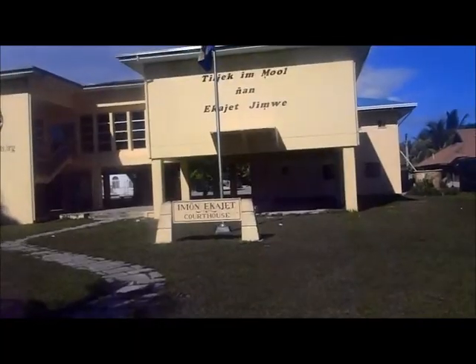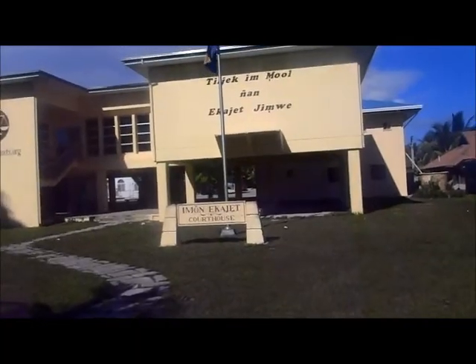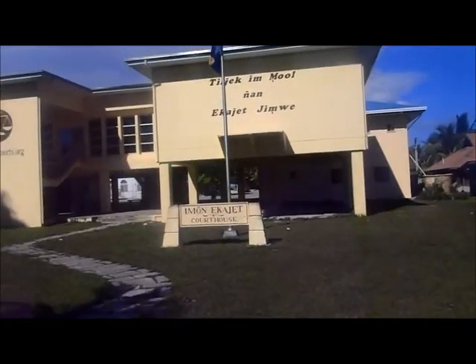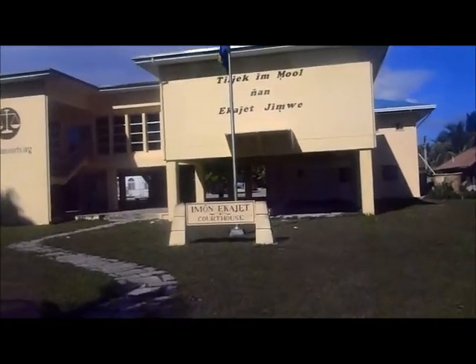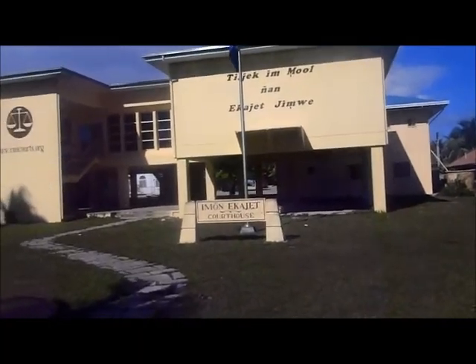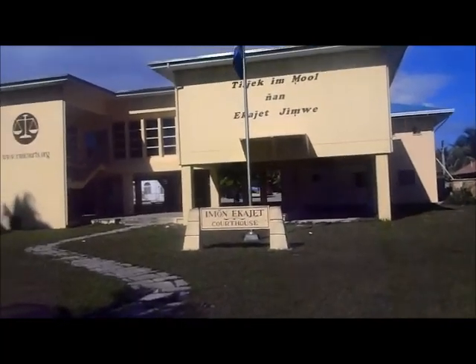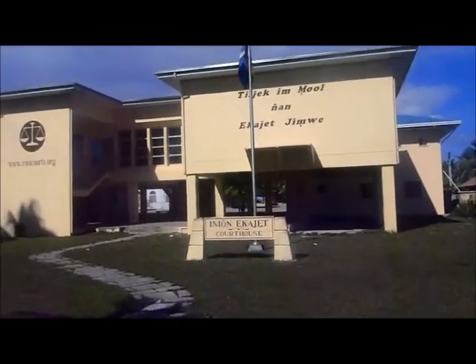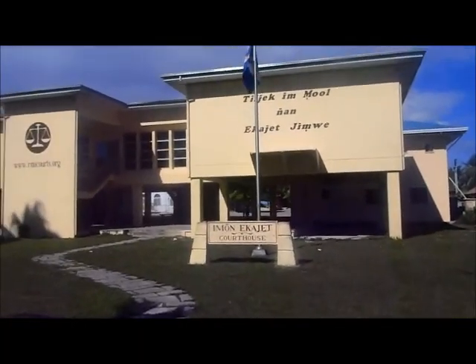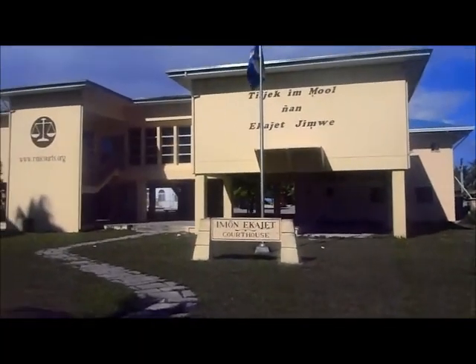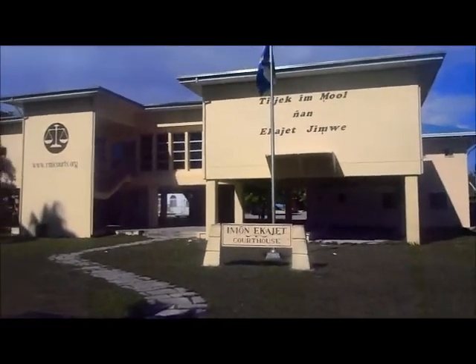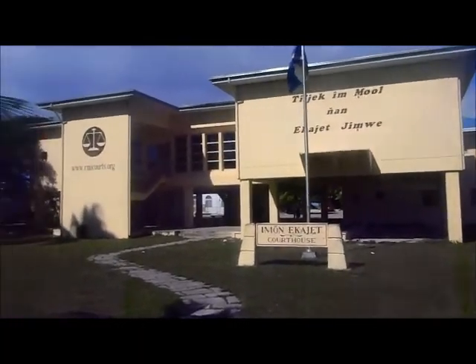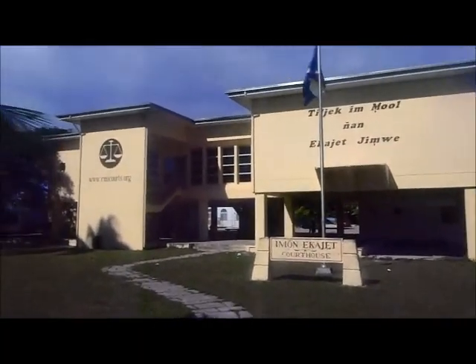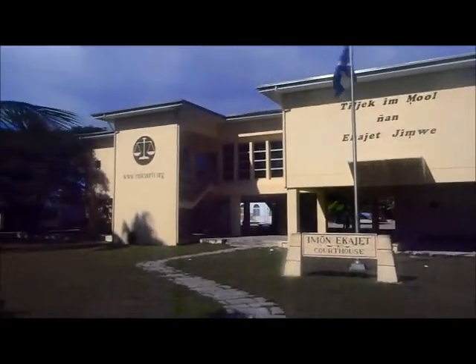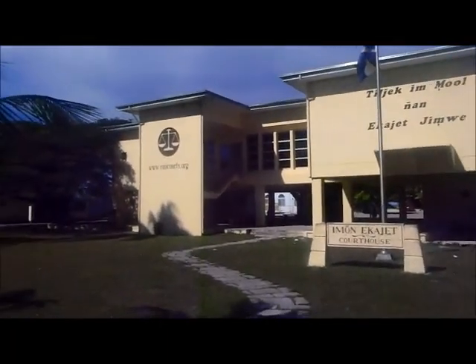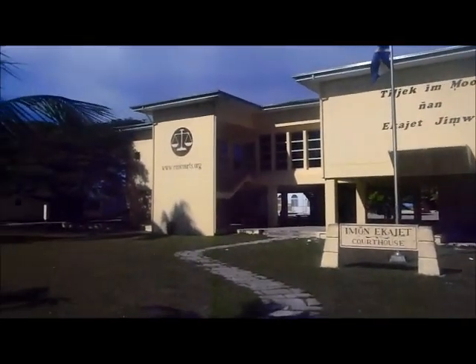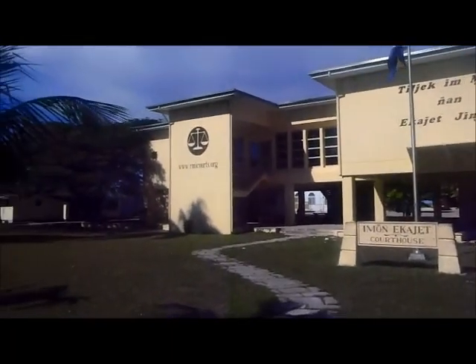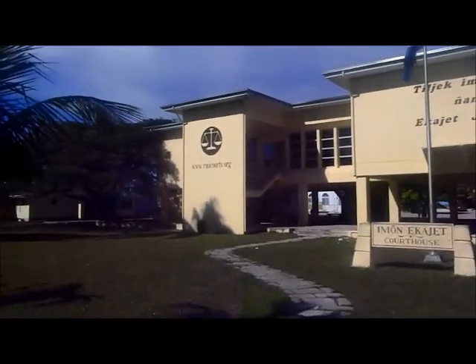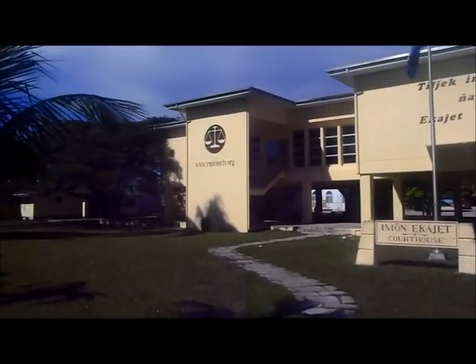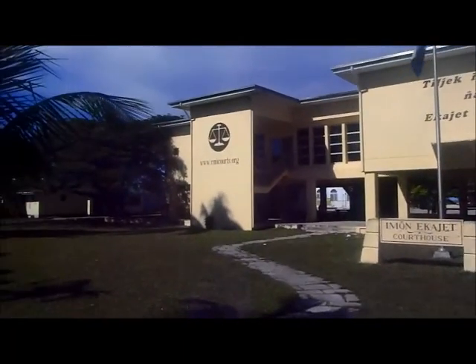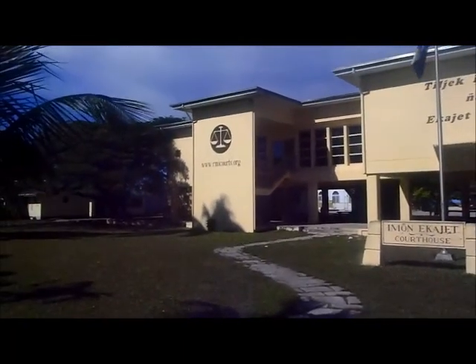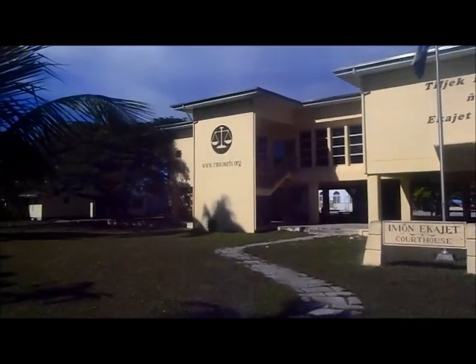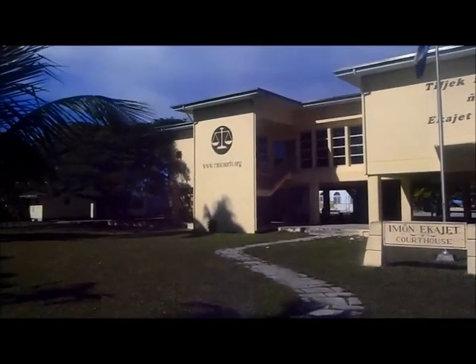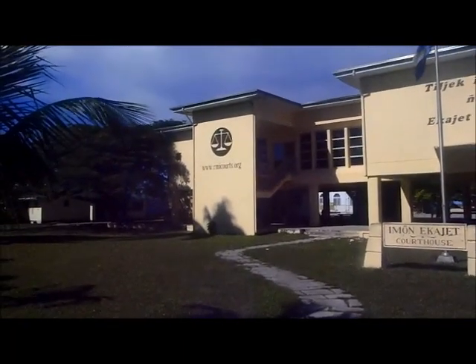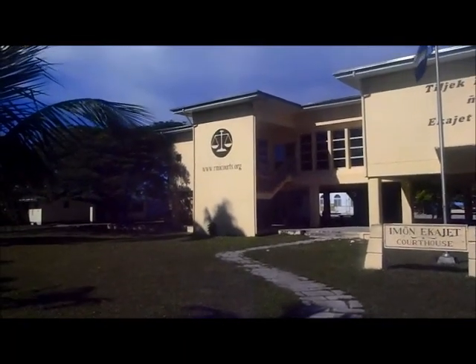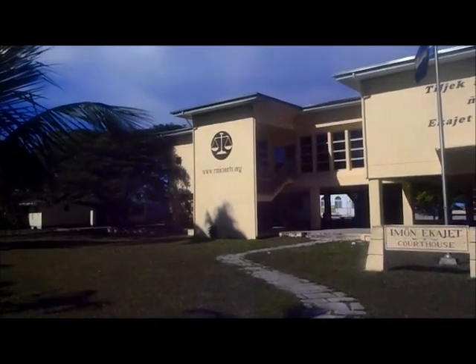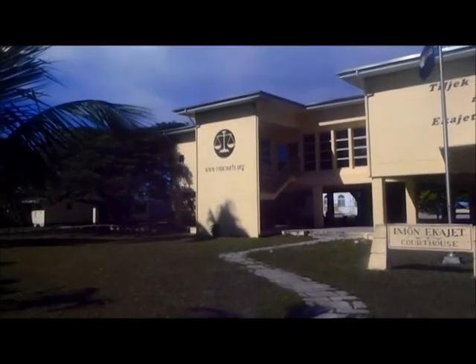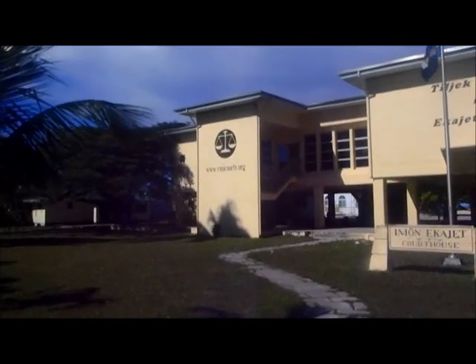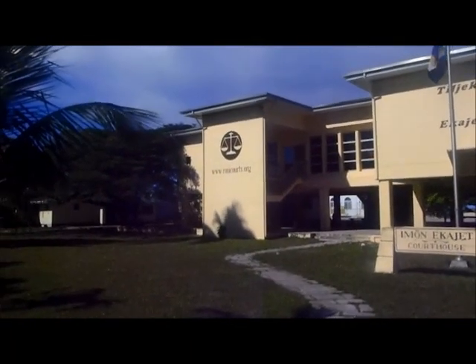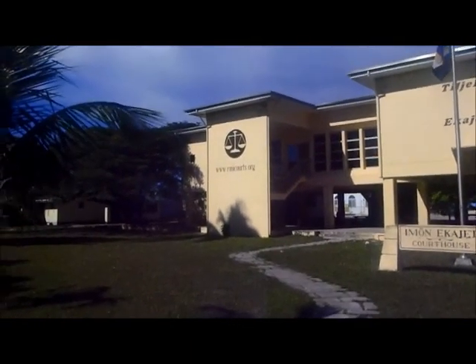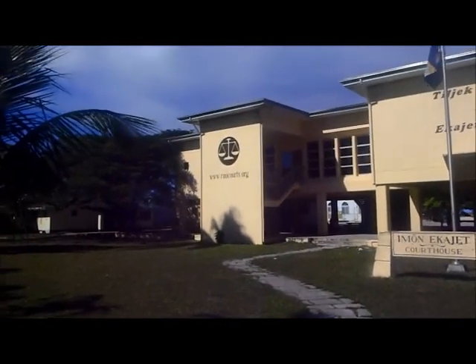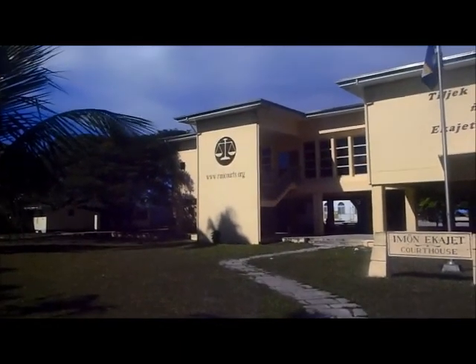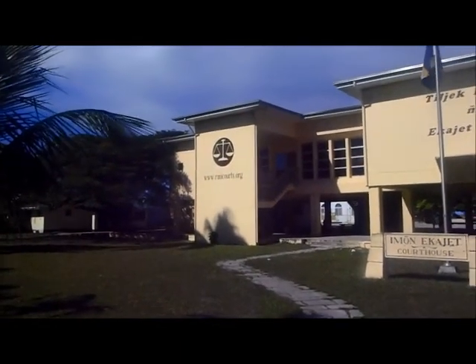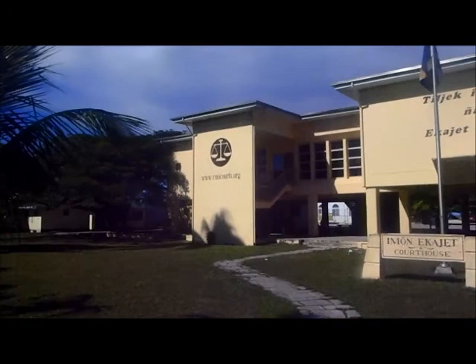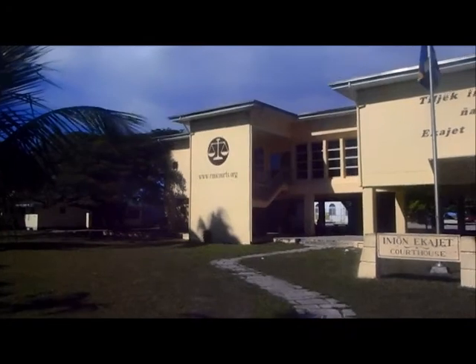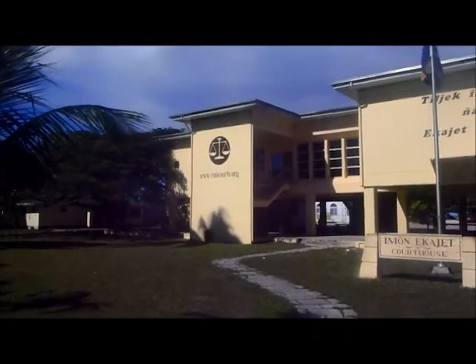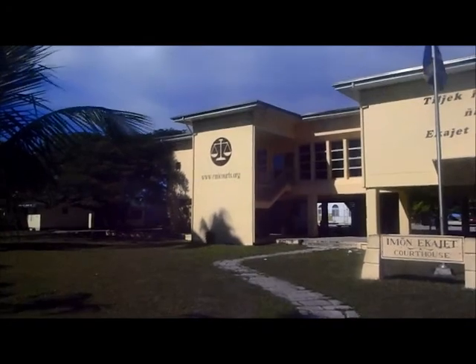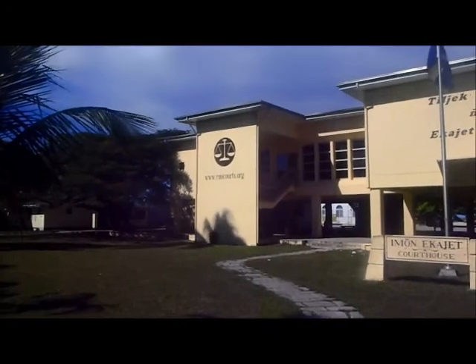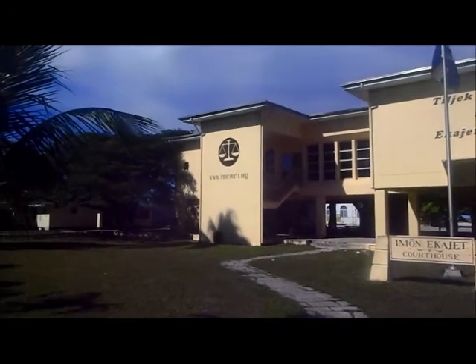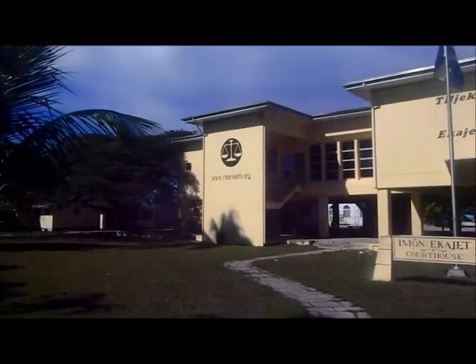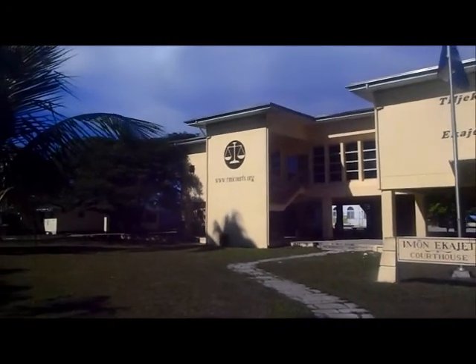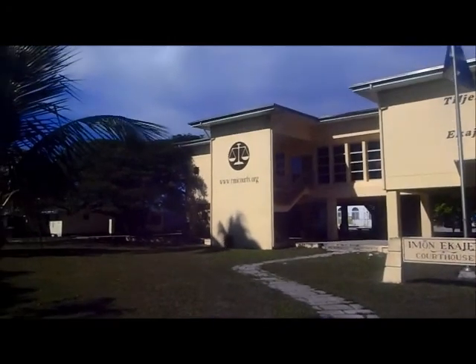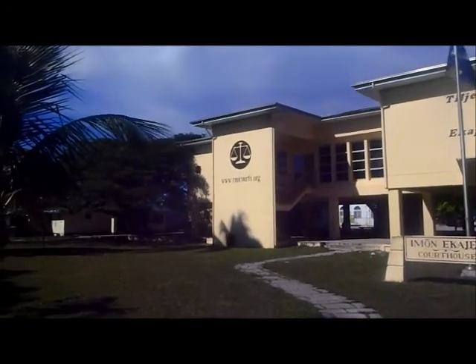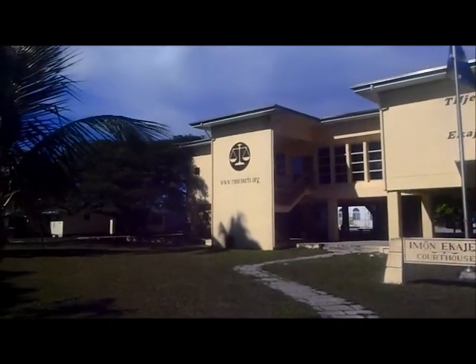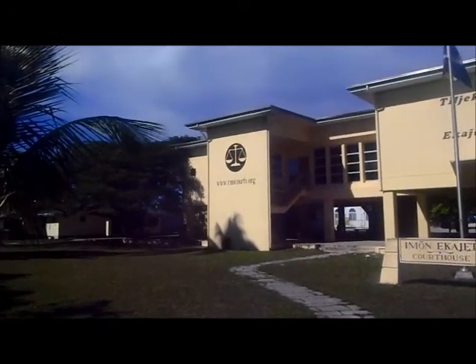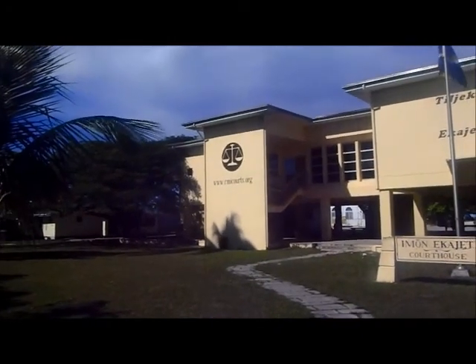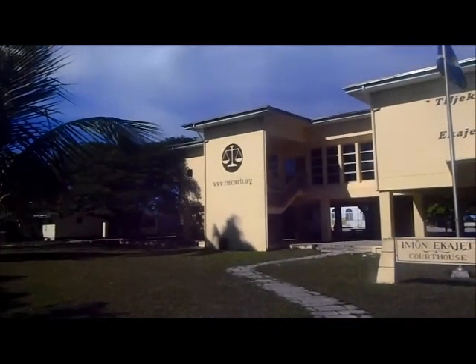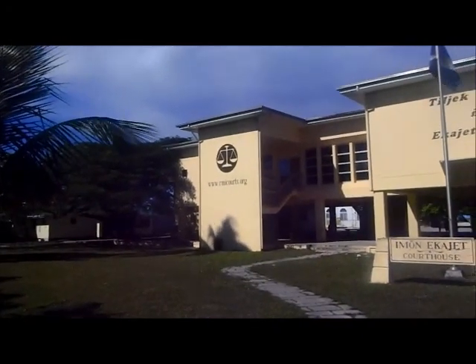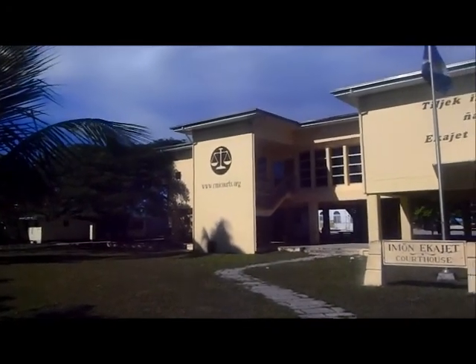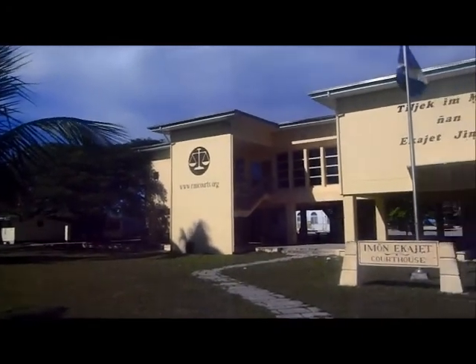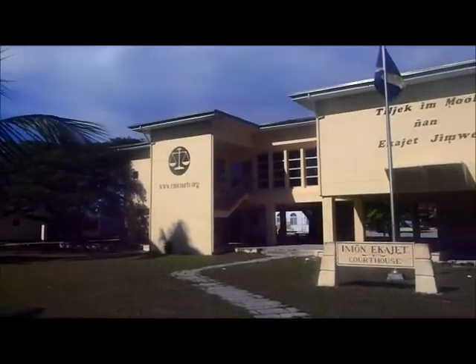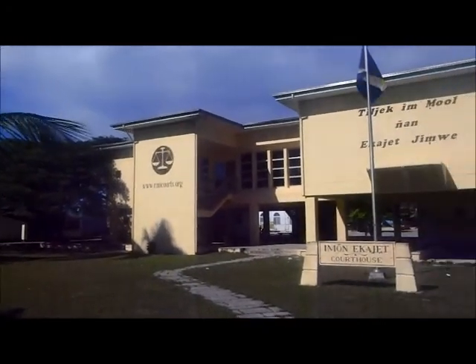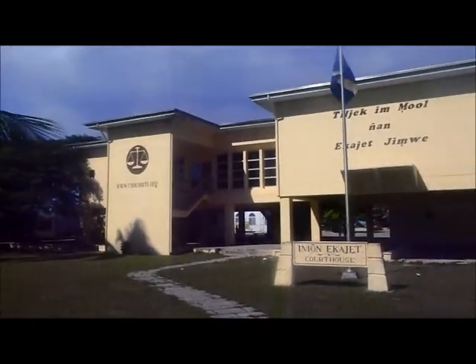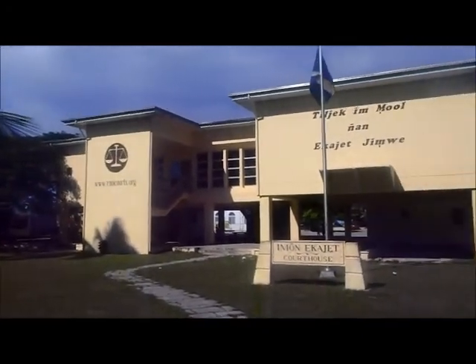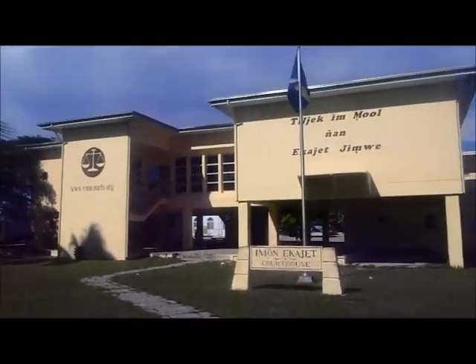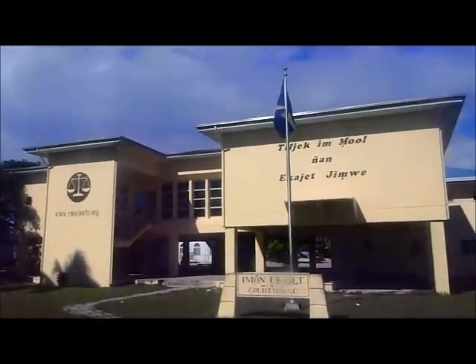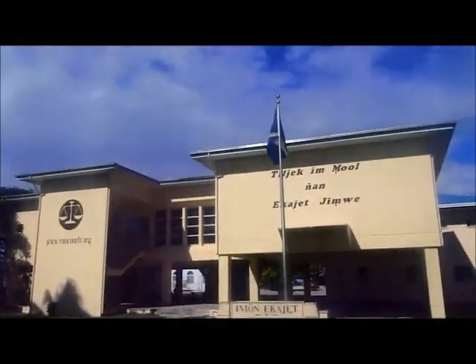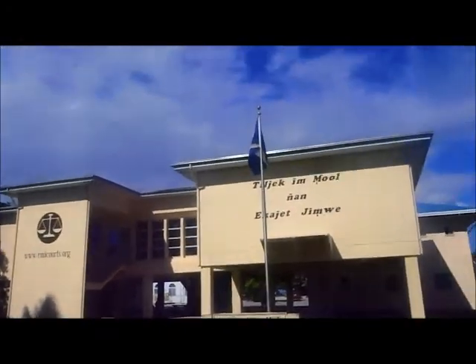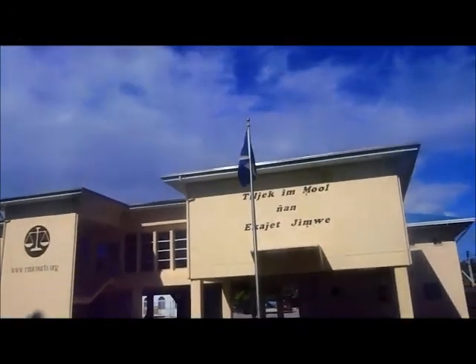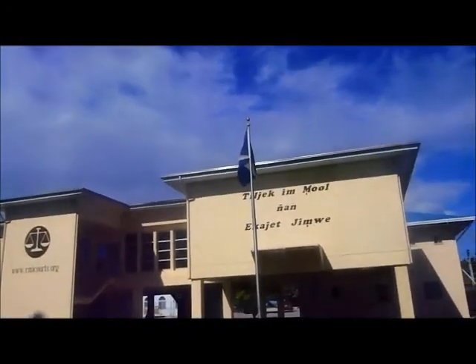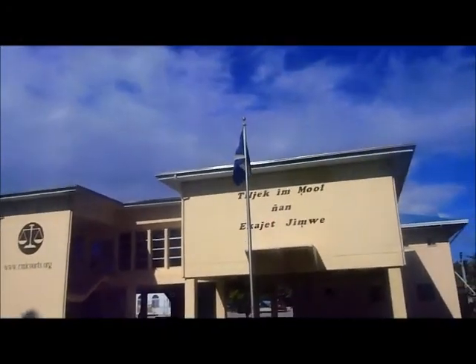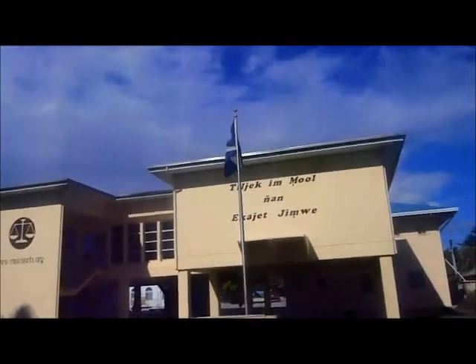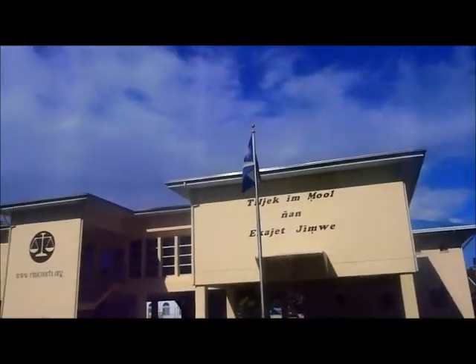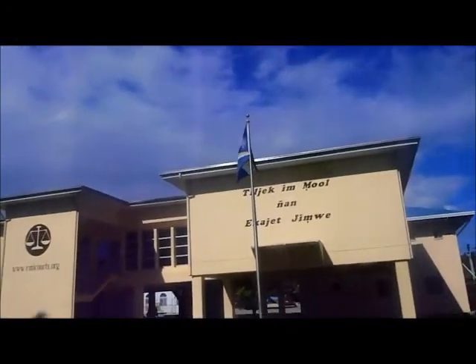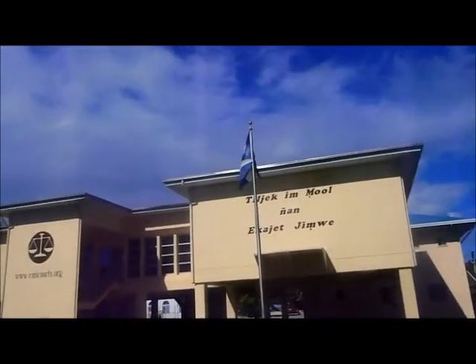This is the Maduro Courthouse here. The RMICourts.org means Republic of Marshall Islands, and there's the flag up there.